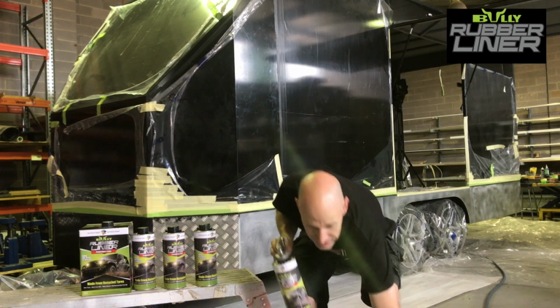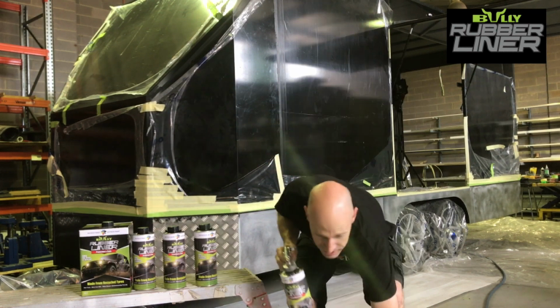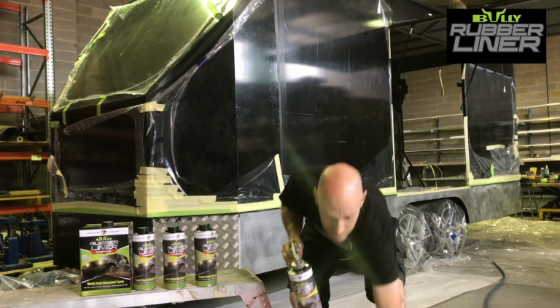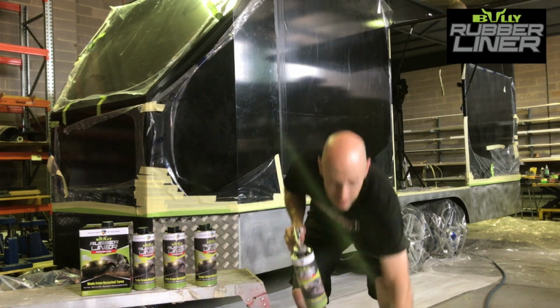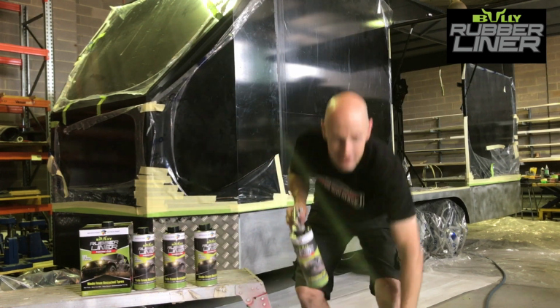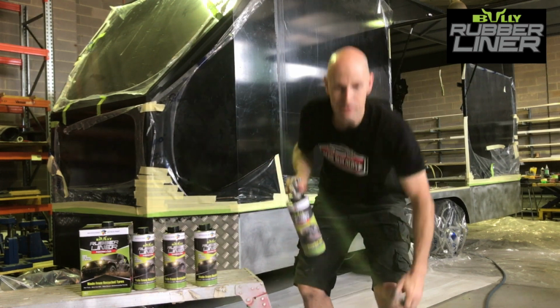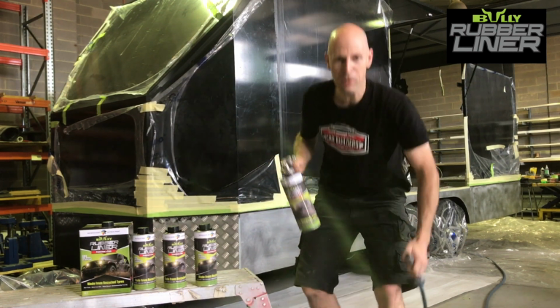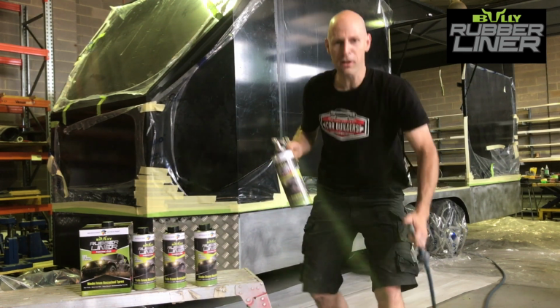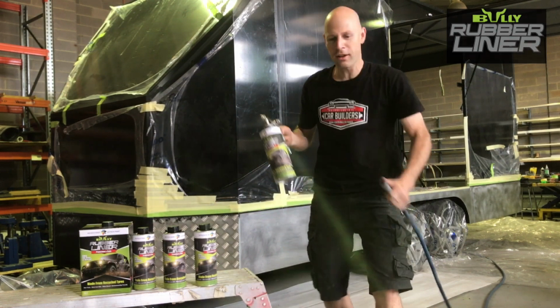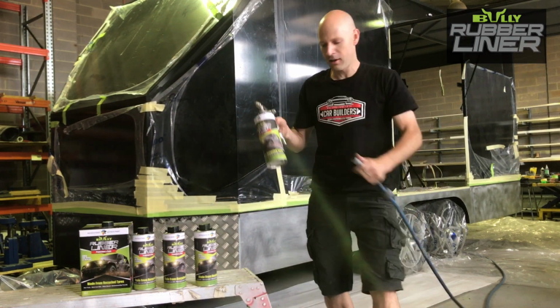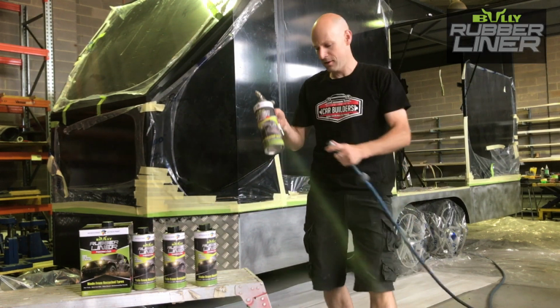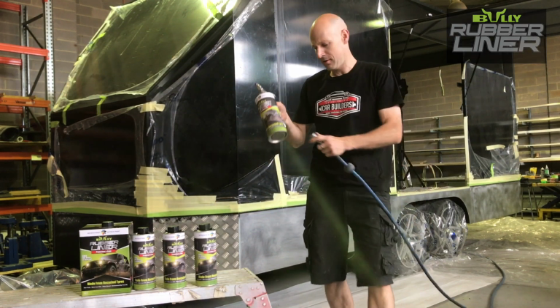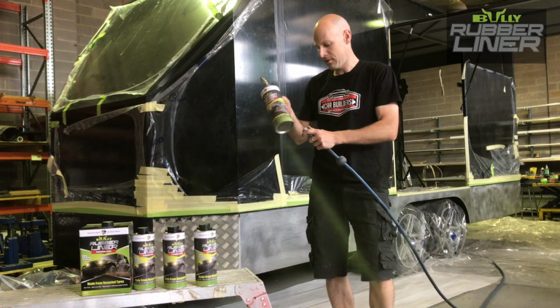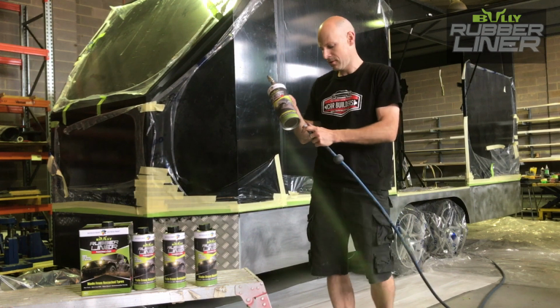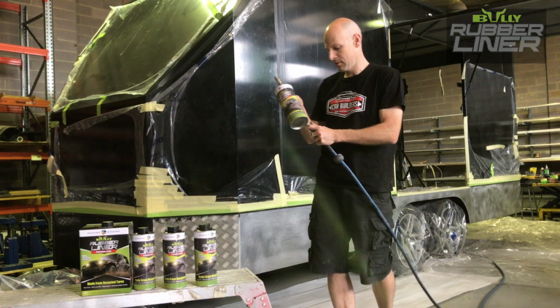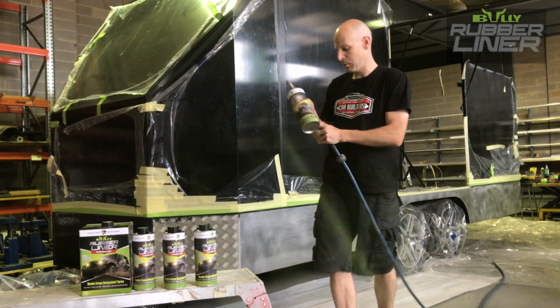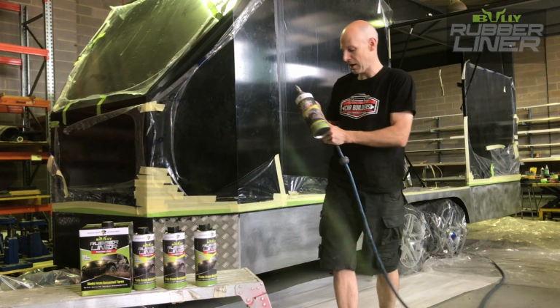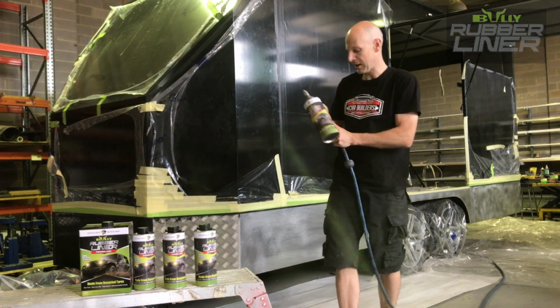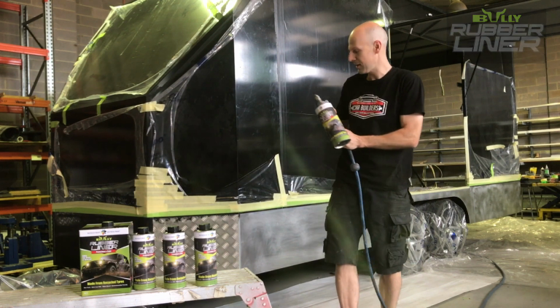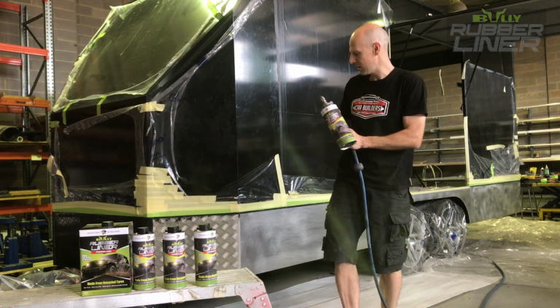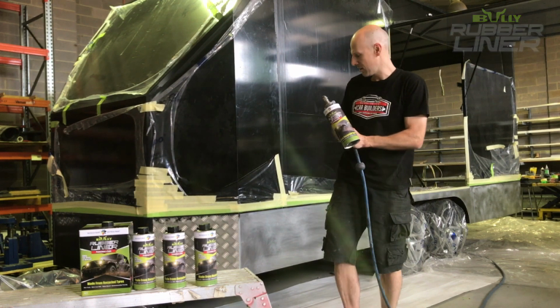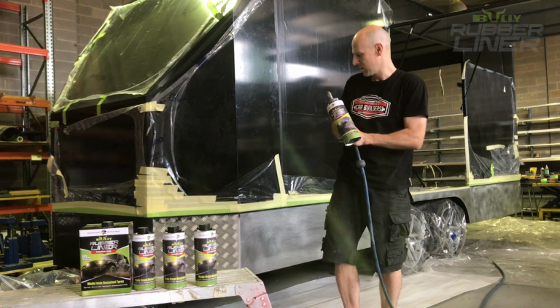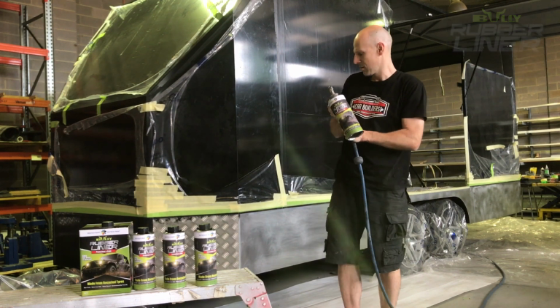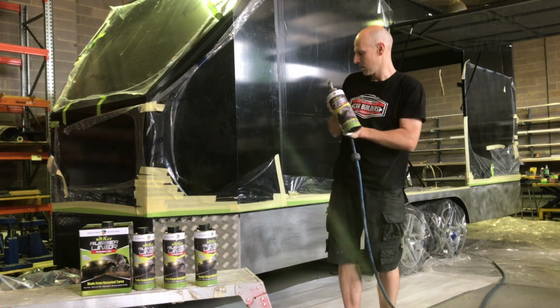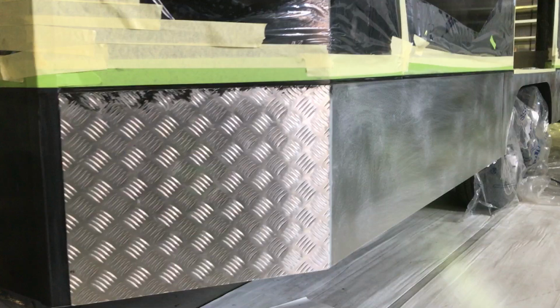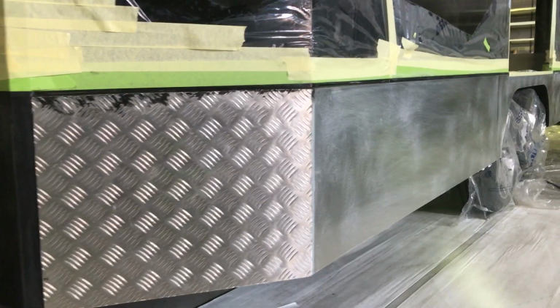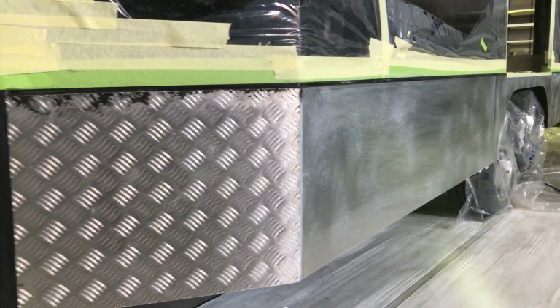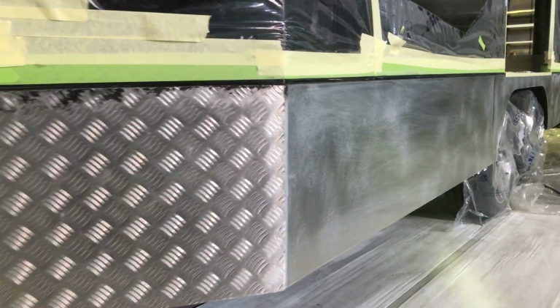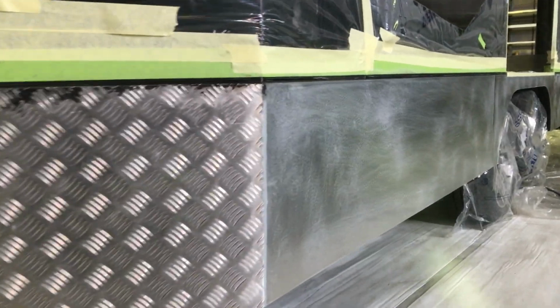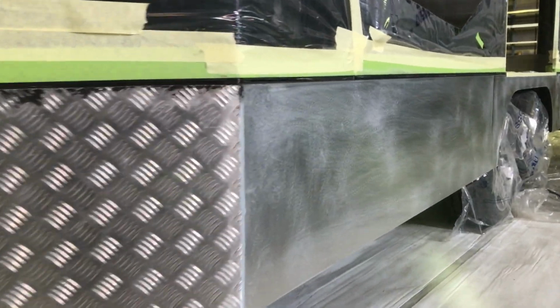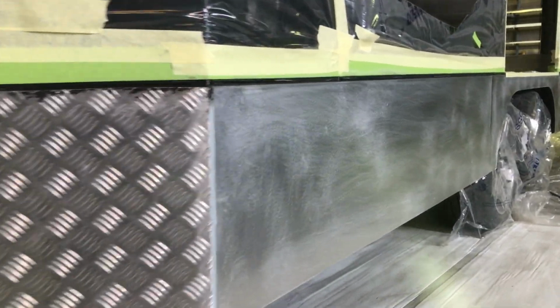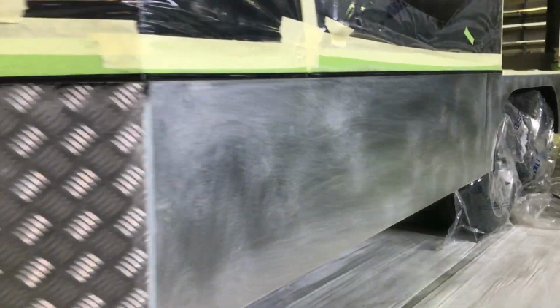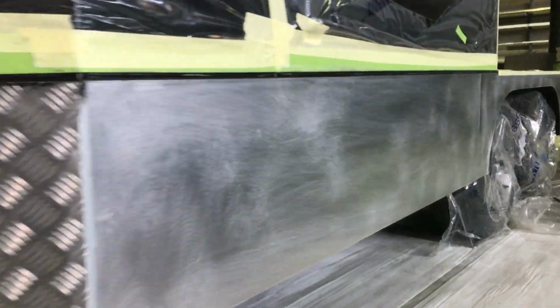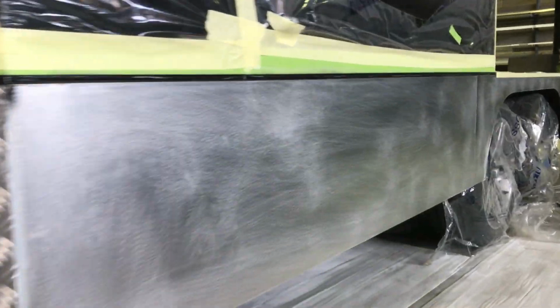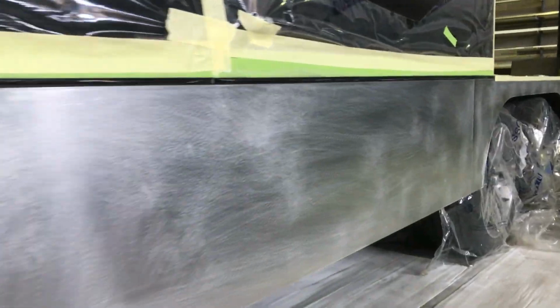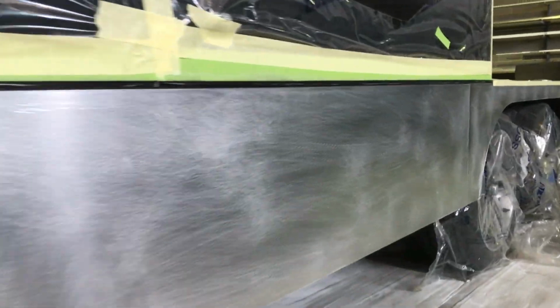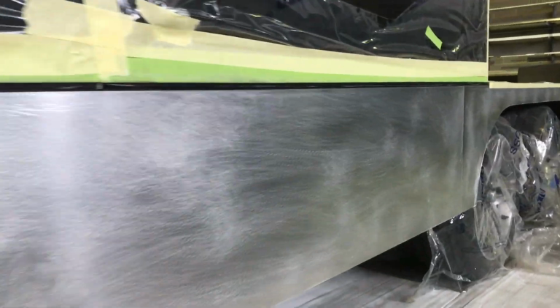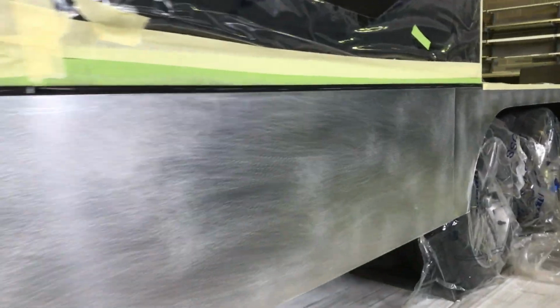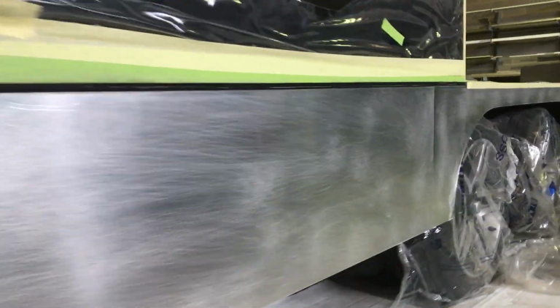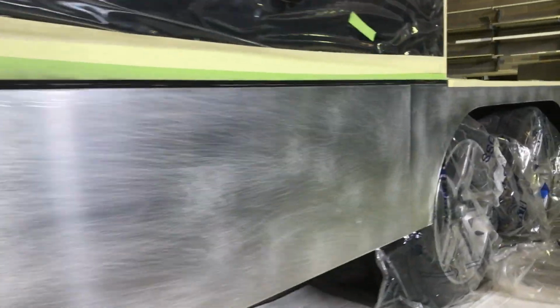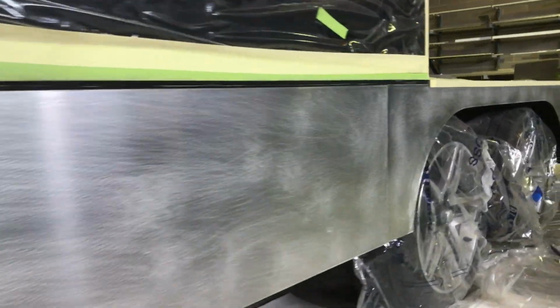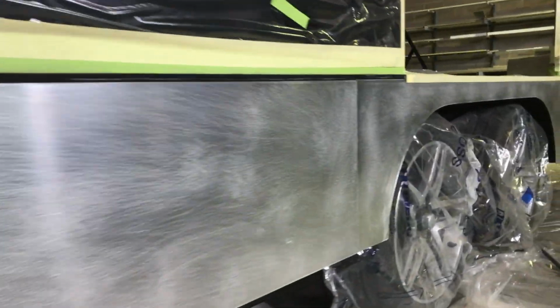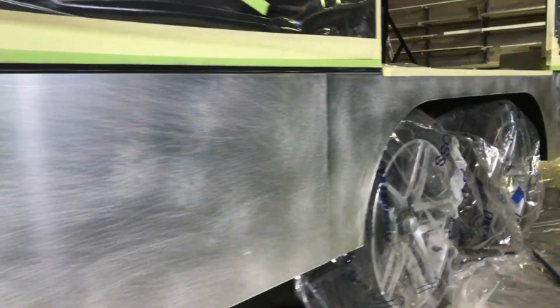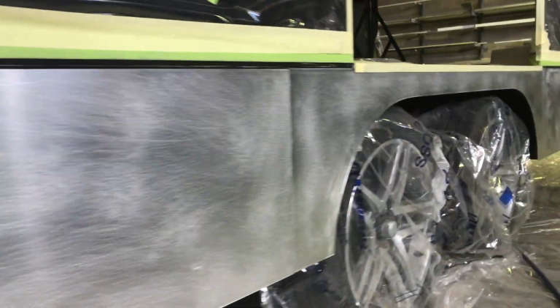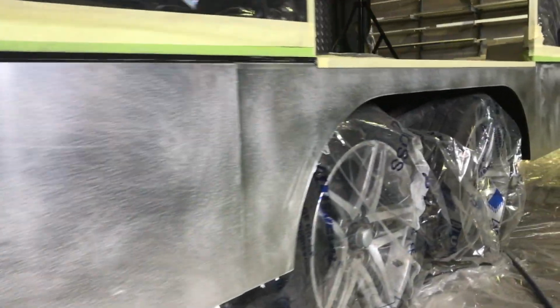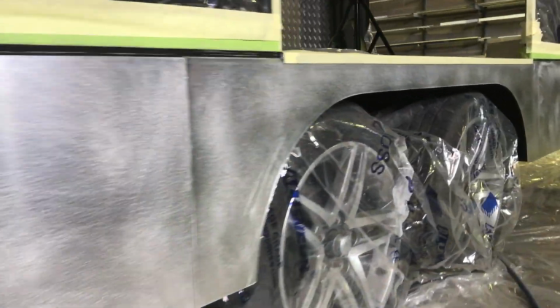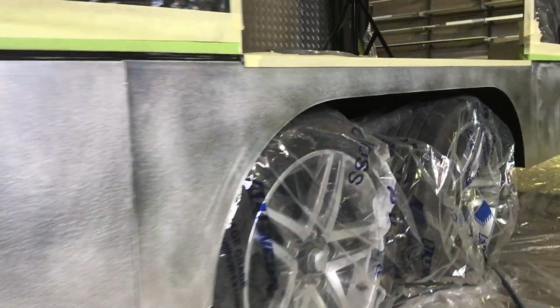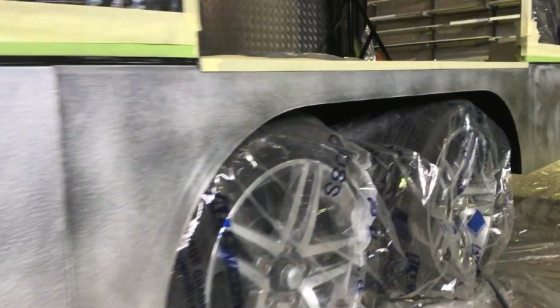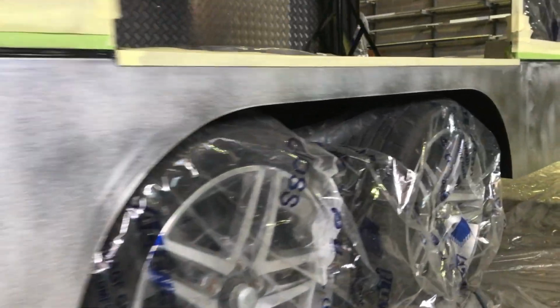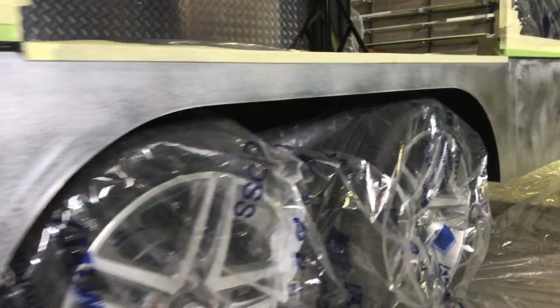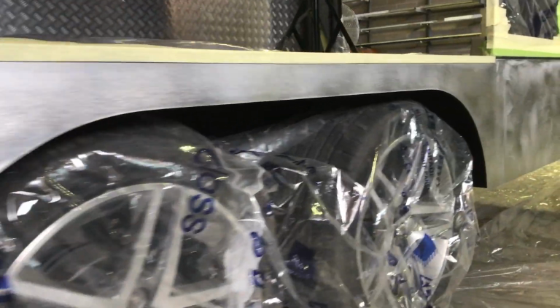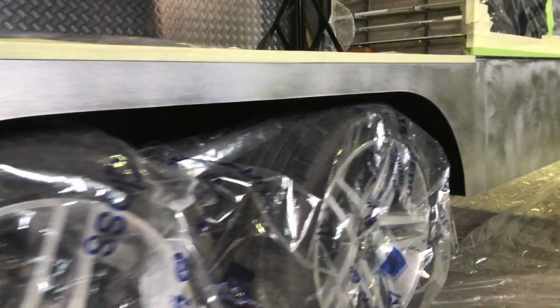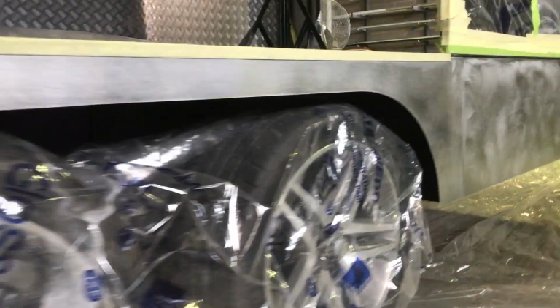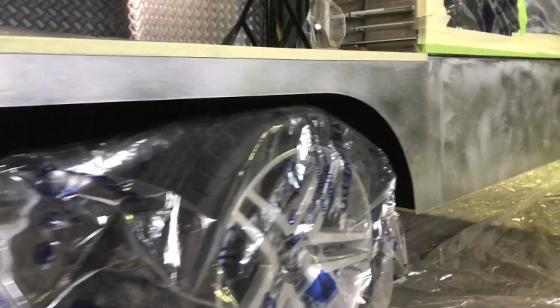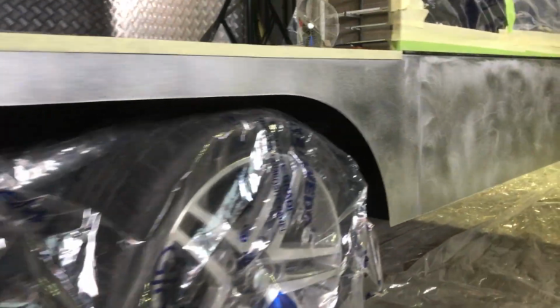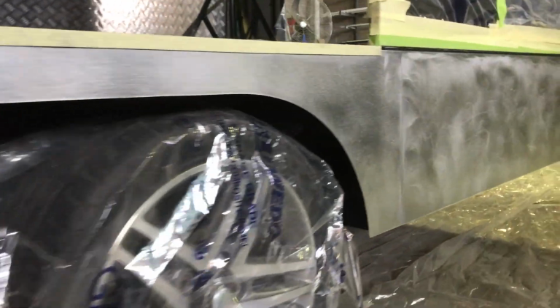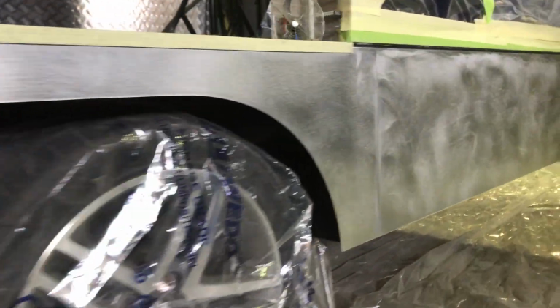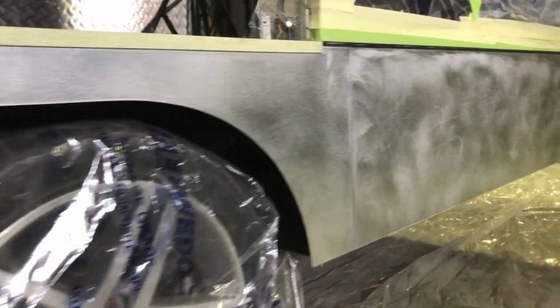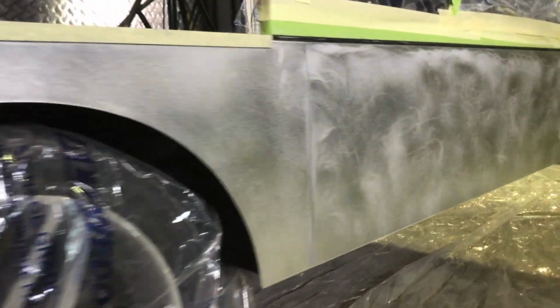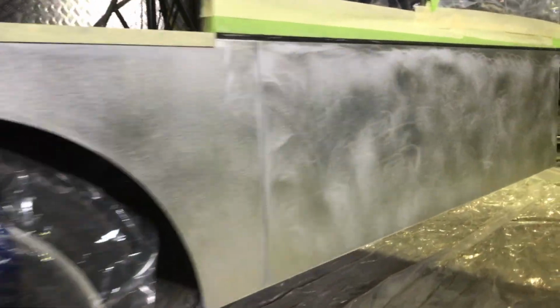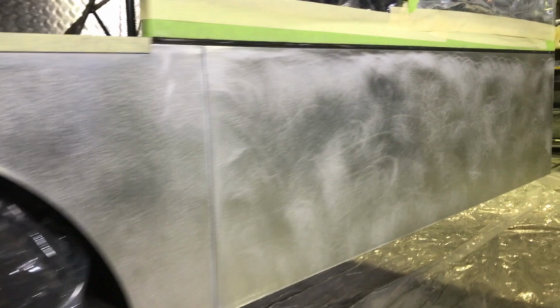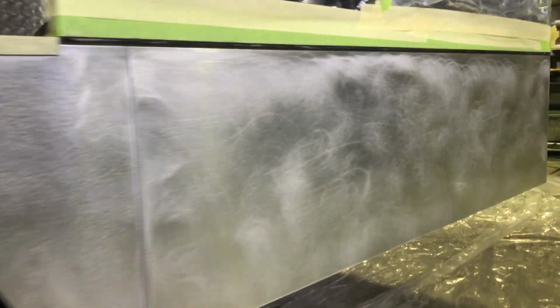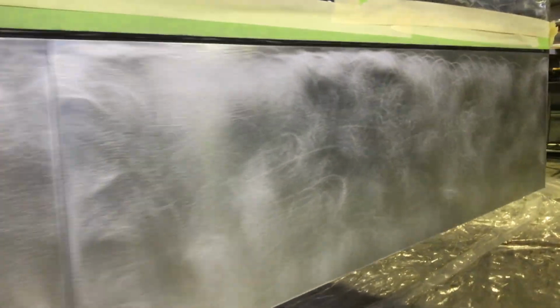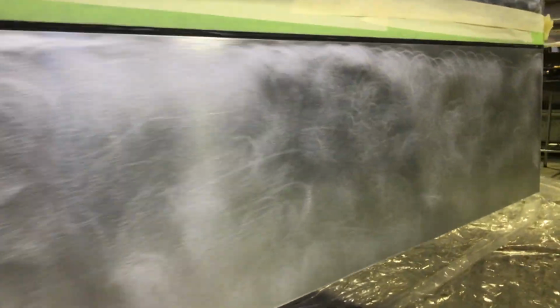This is your air supply. Plug it in. You can wipe this down with a wax and grease remover so it's all clean — there's no dust, there's no oils on it — and now we'll start.